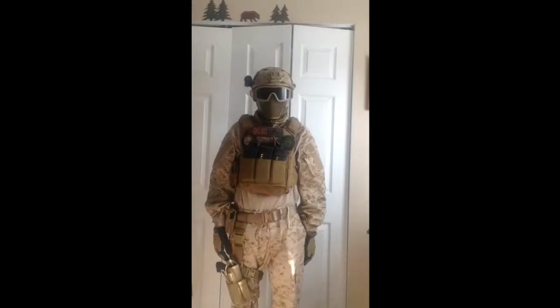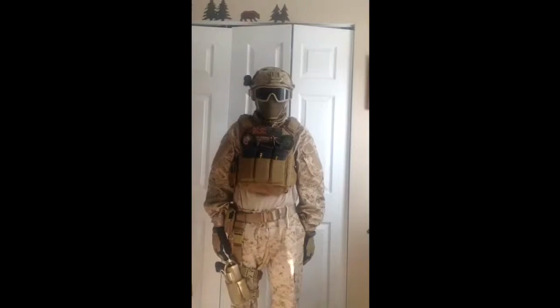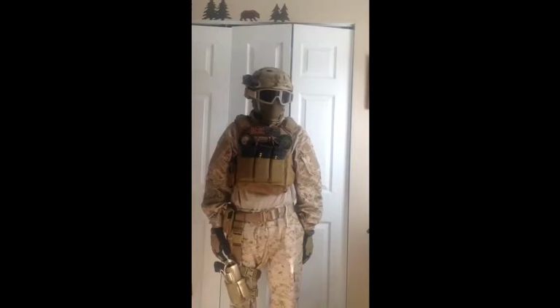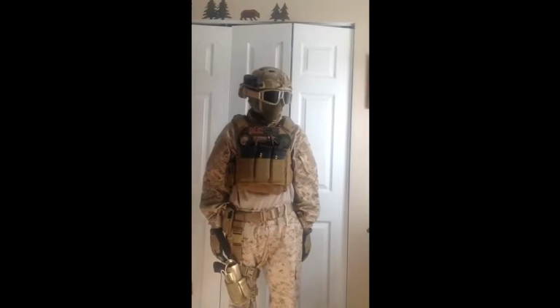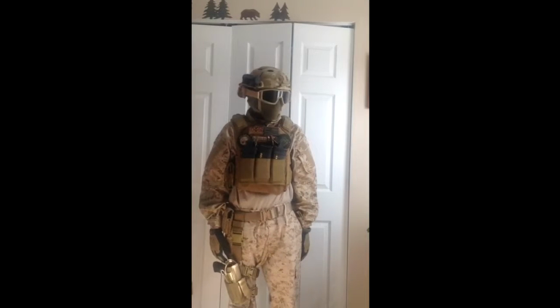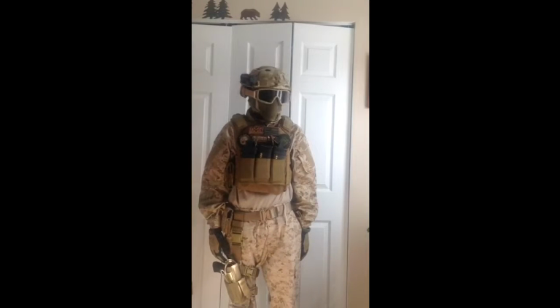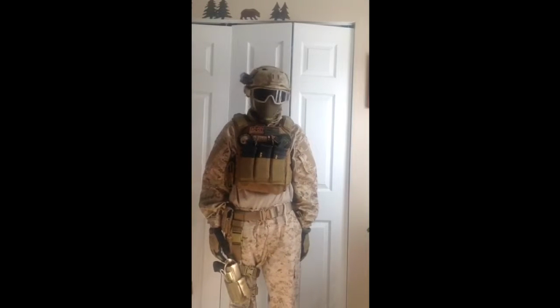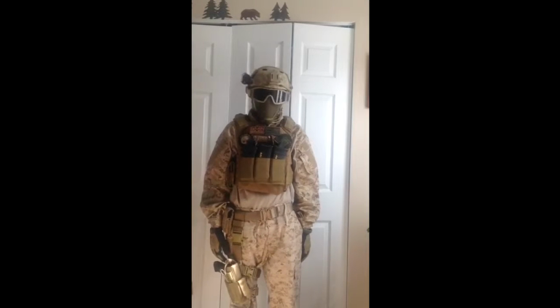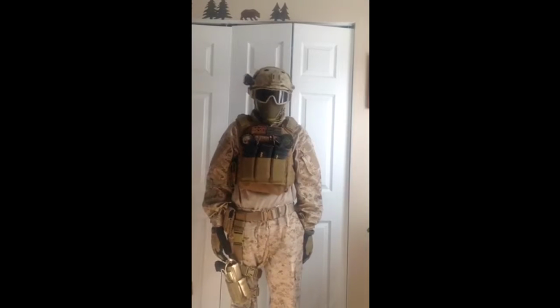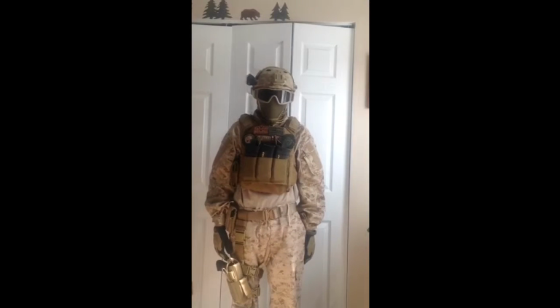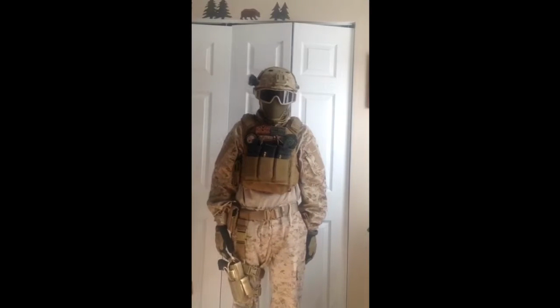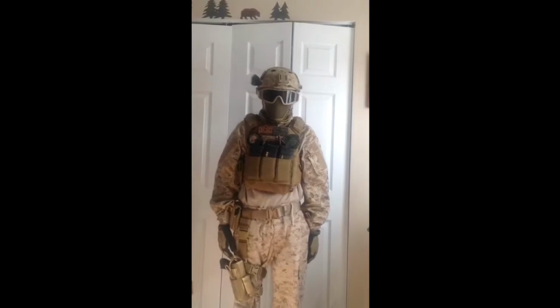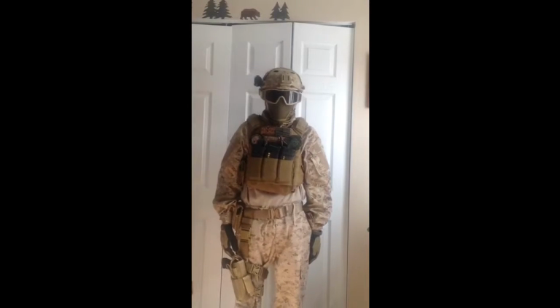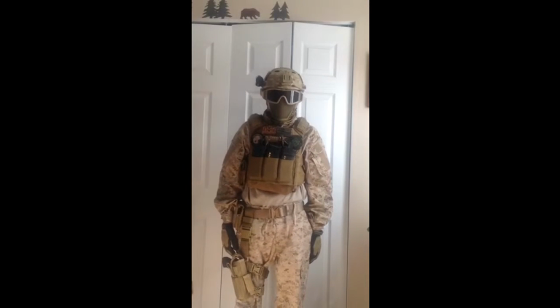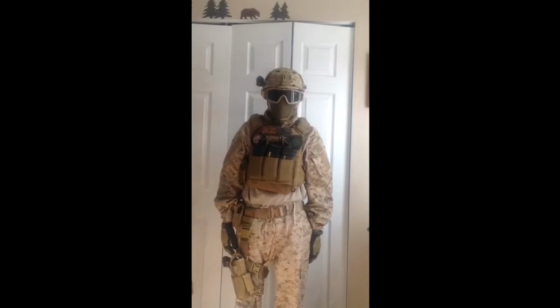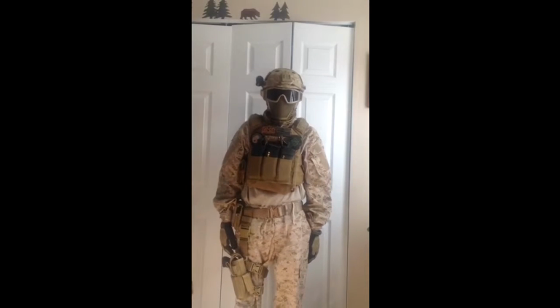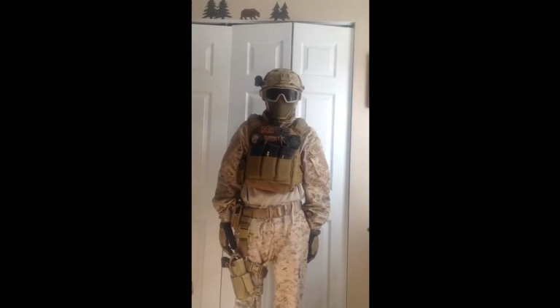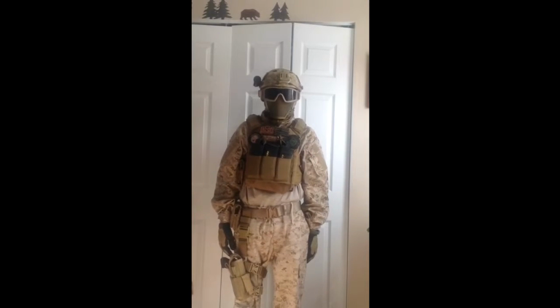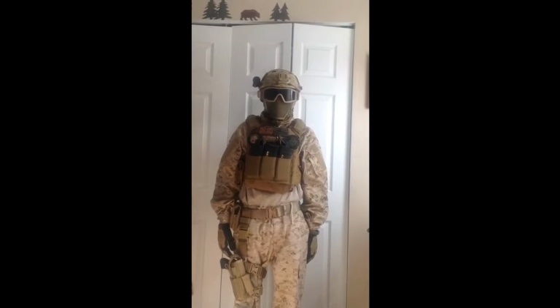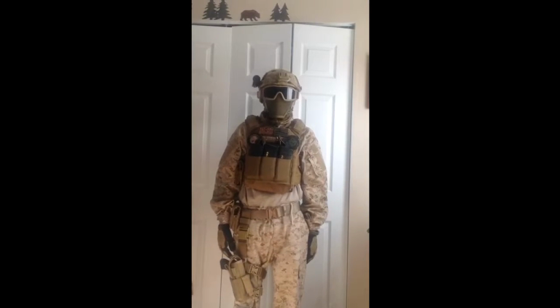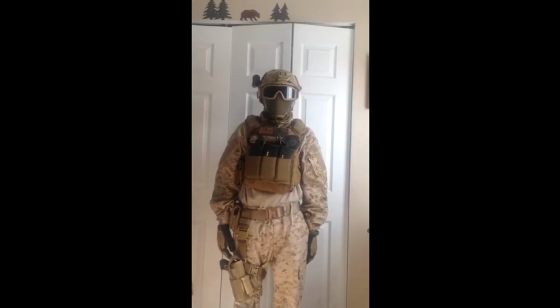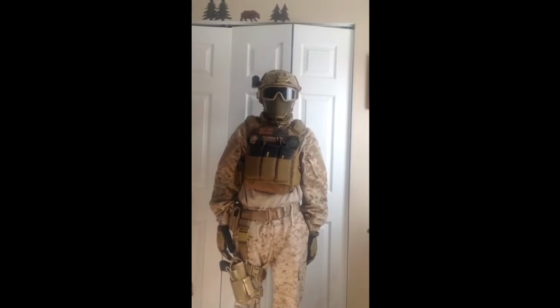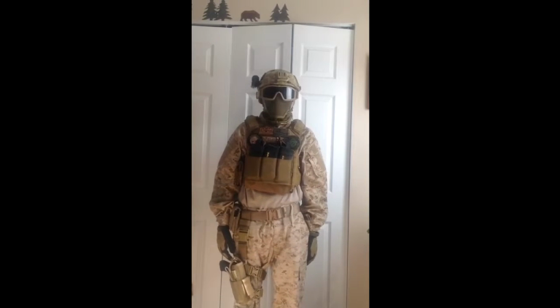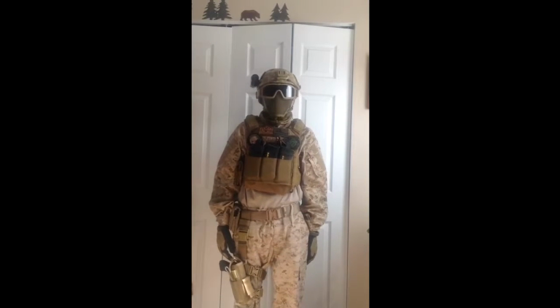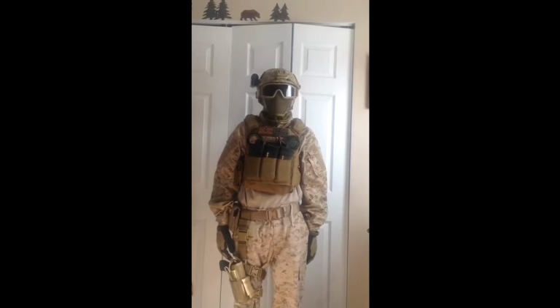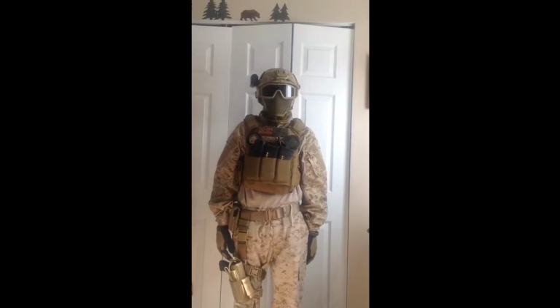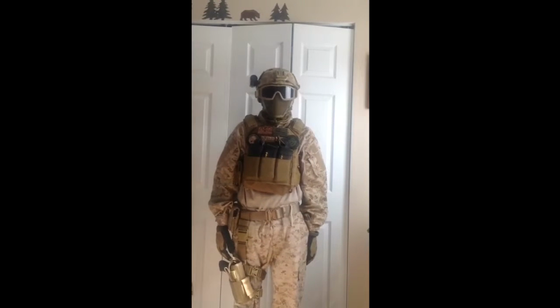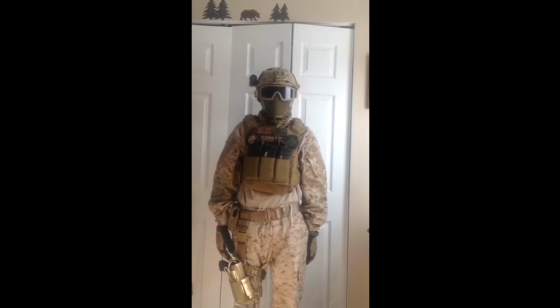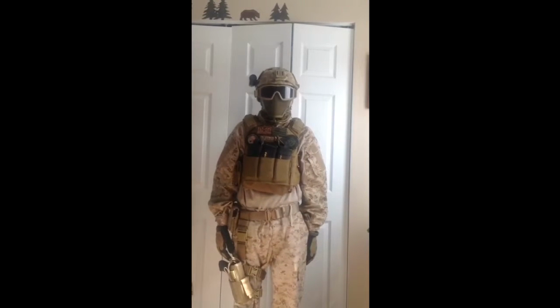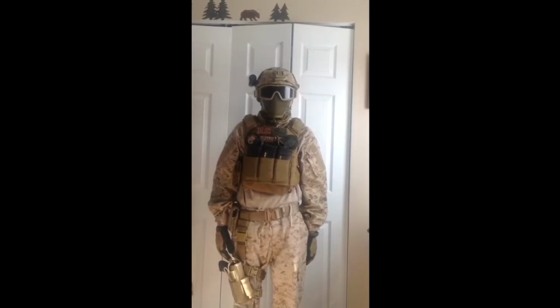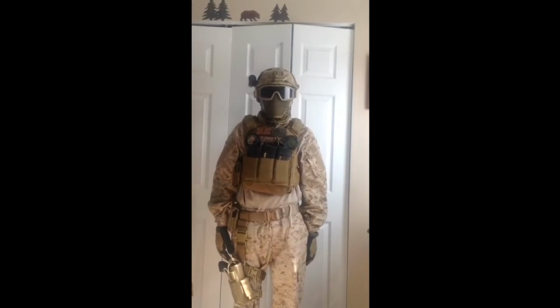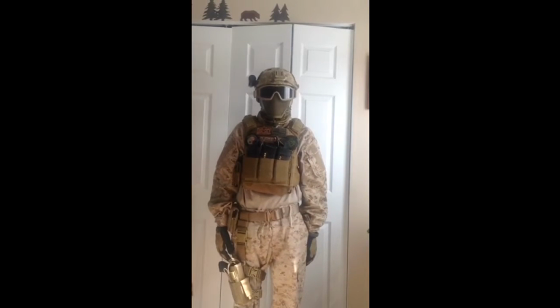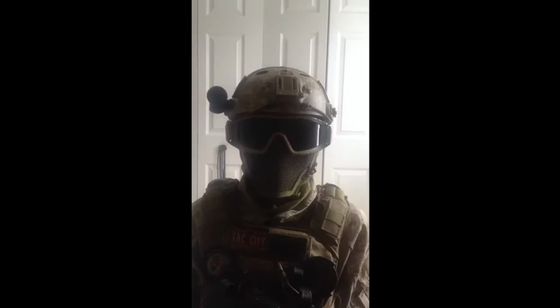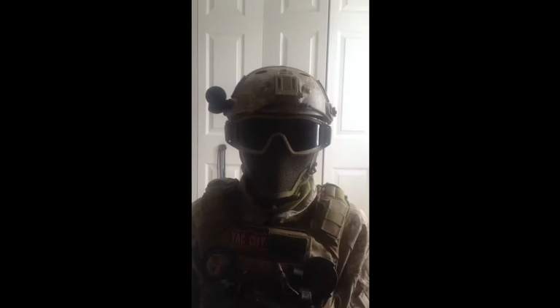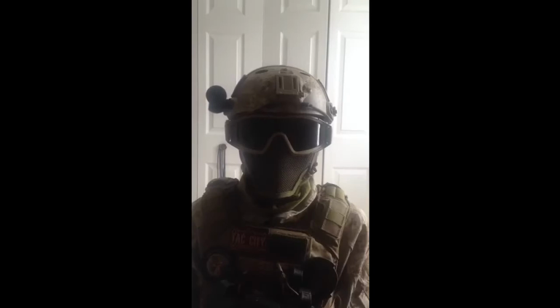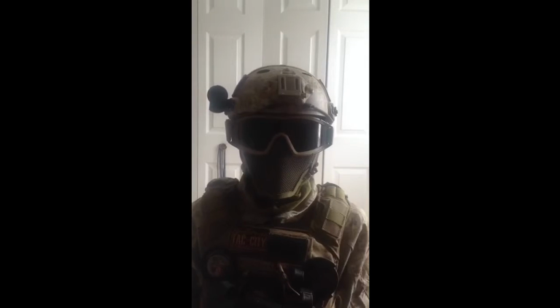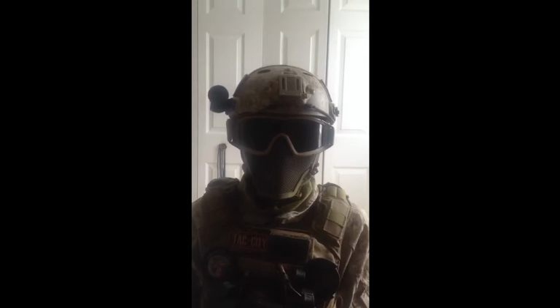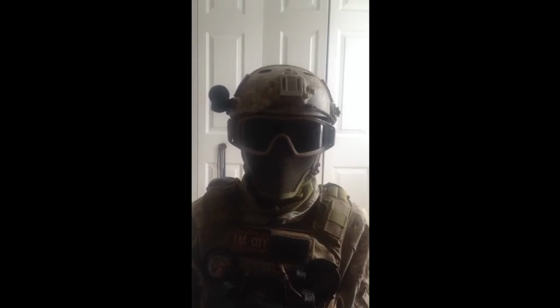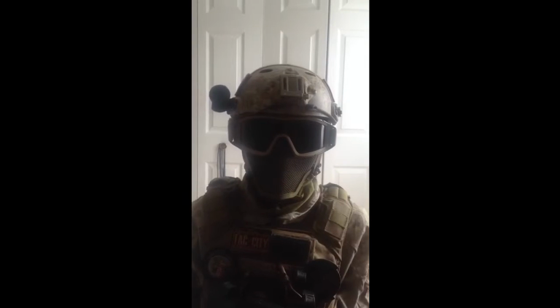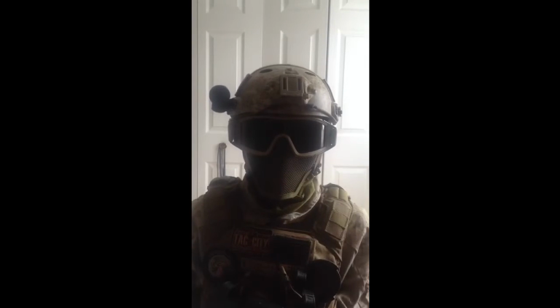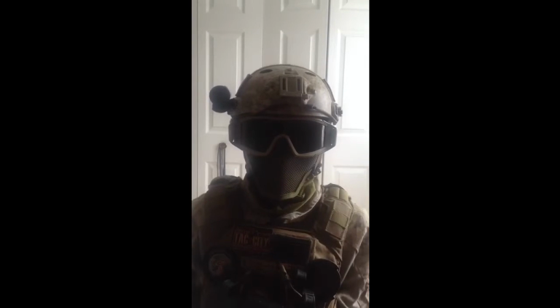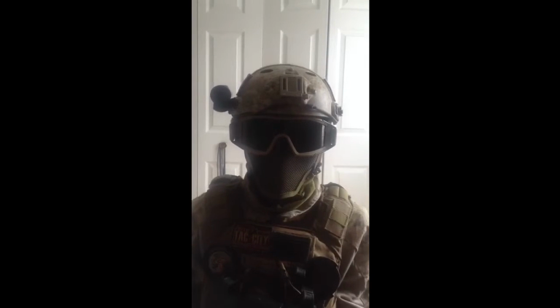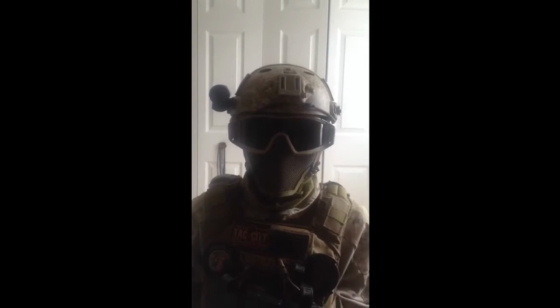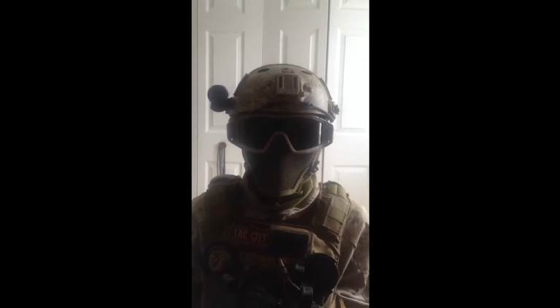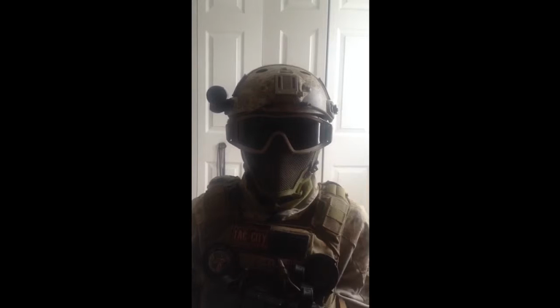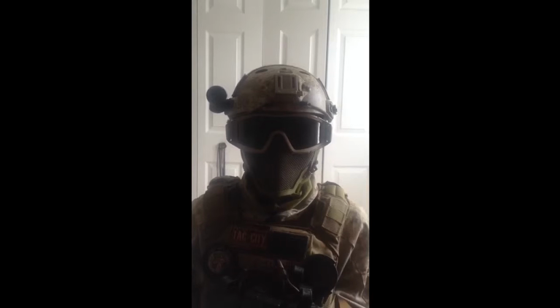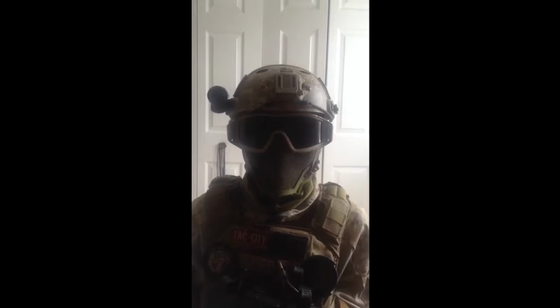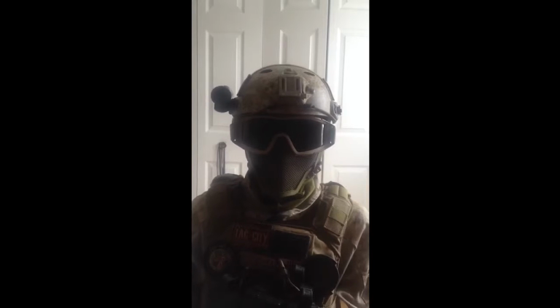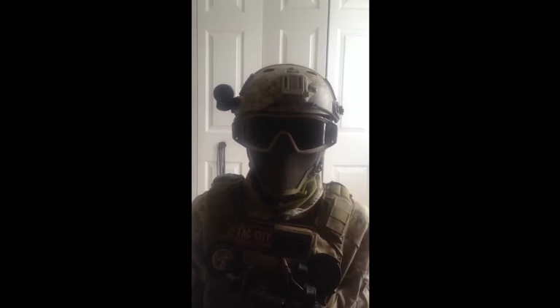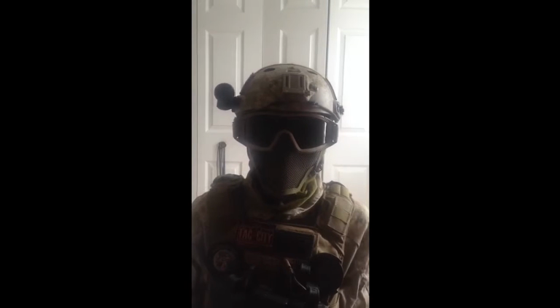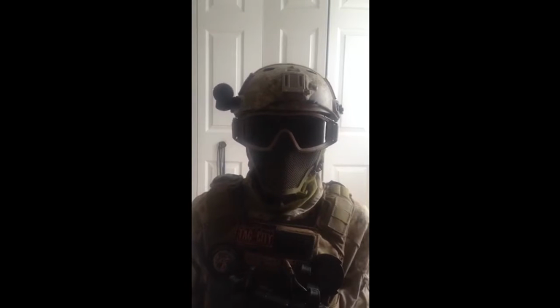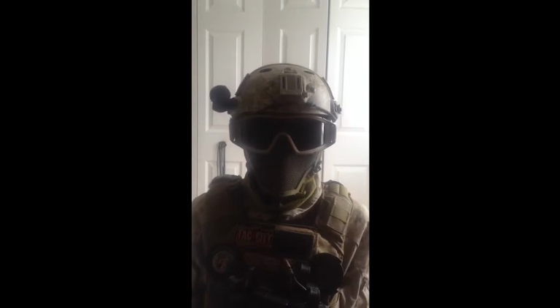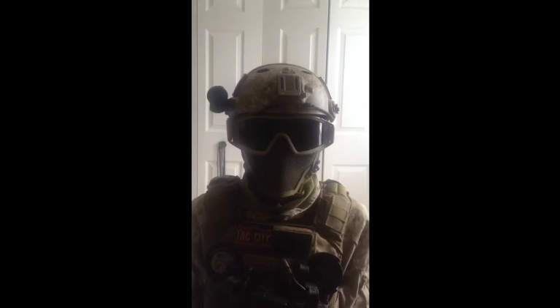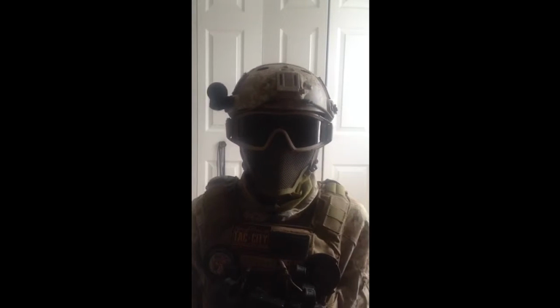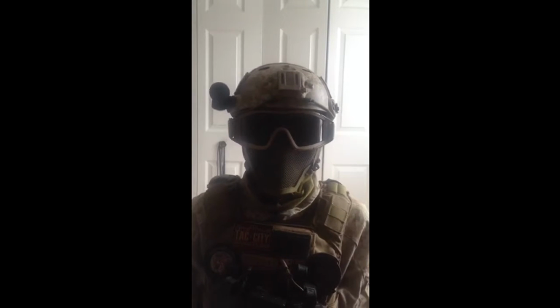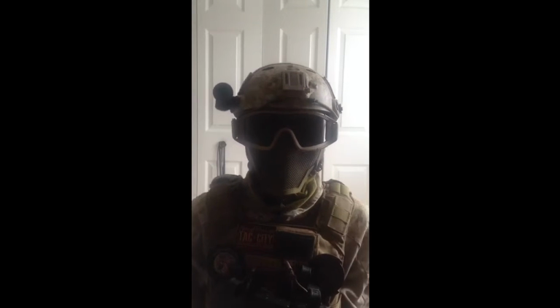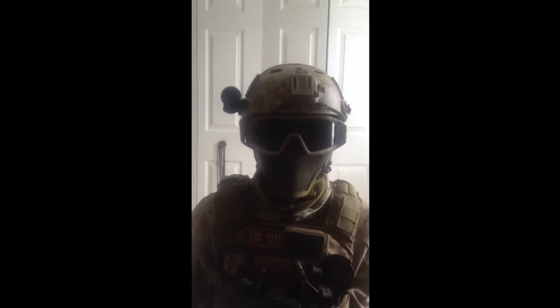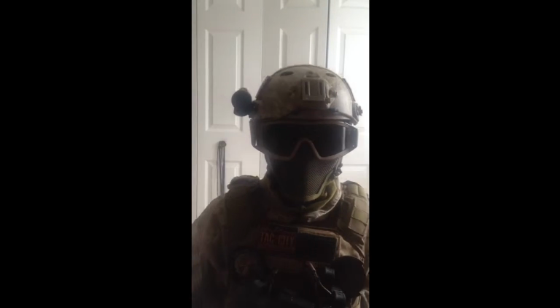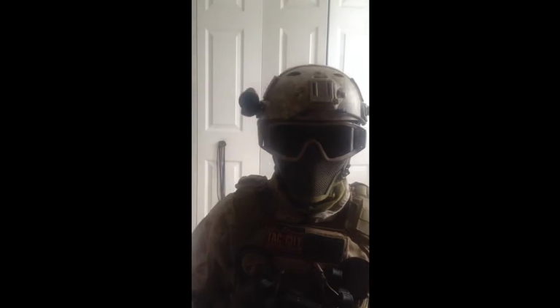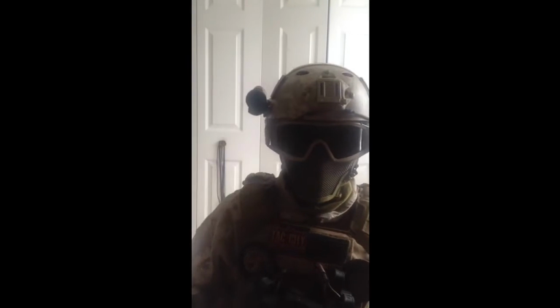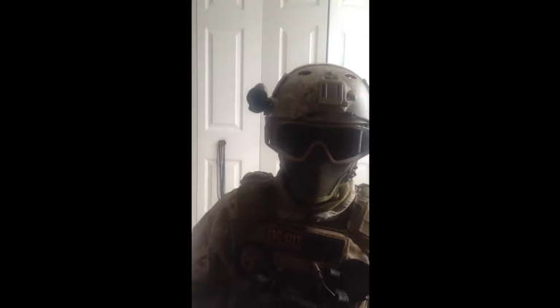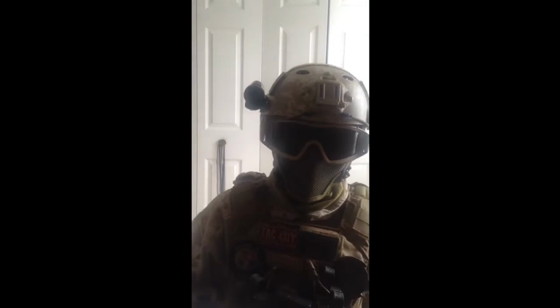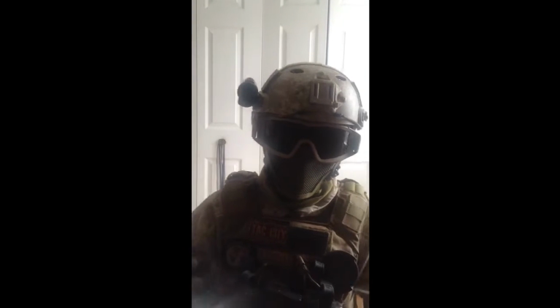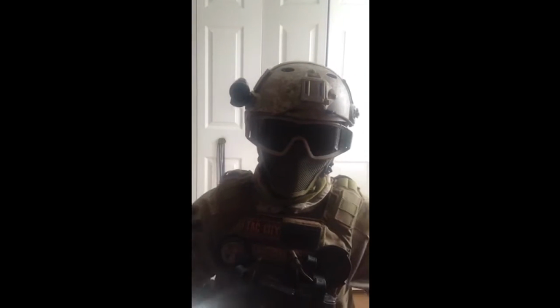This is Soundman from Matt5 and I am doing an overview of my tan loadout. I'm going to start with my head and move down to my feet. Let's get started.